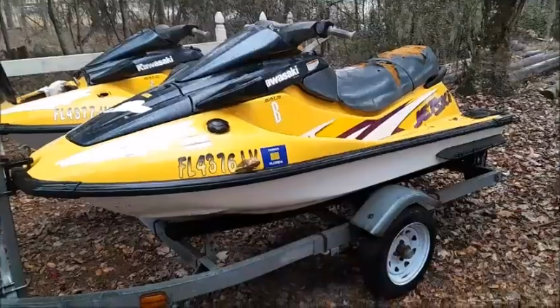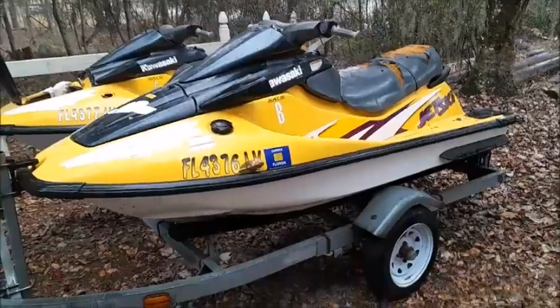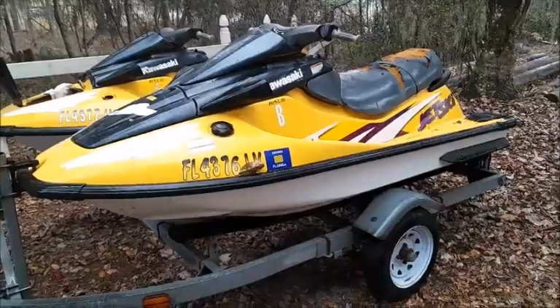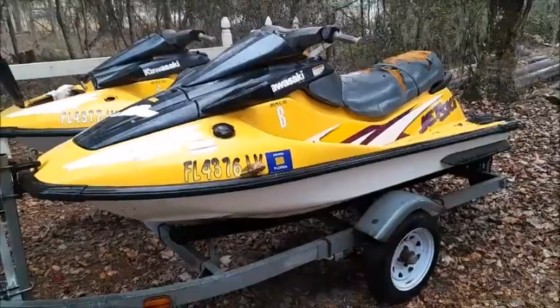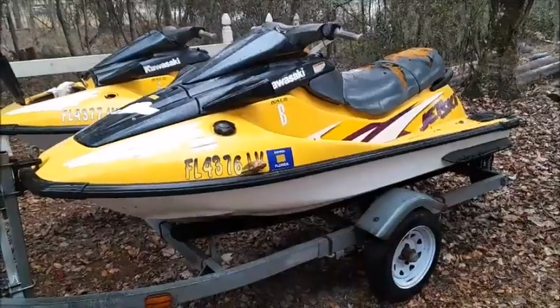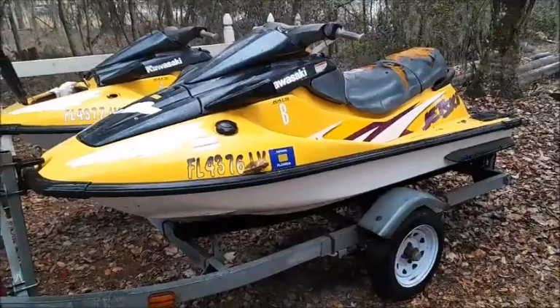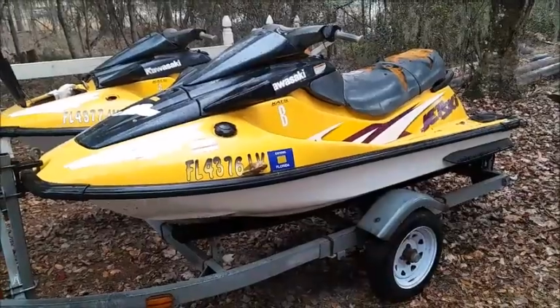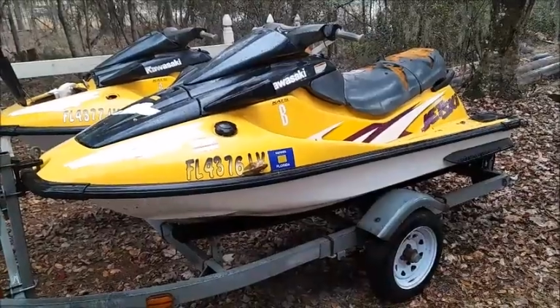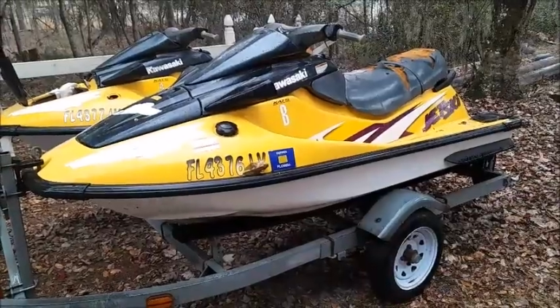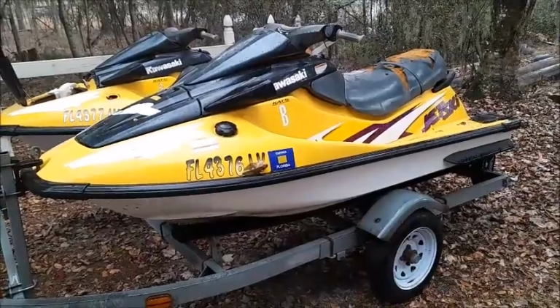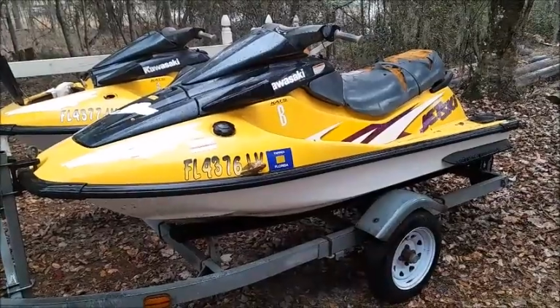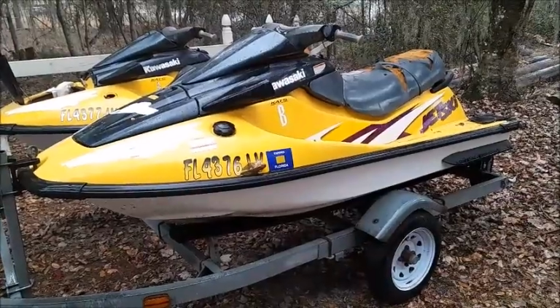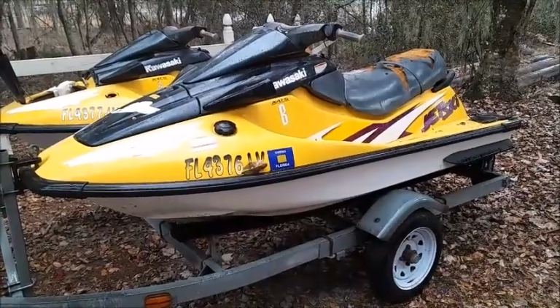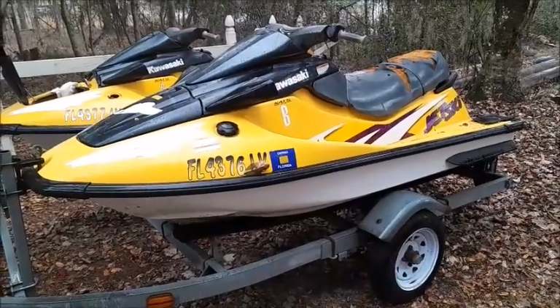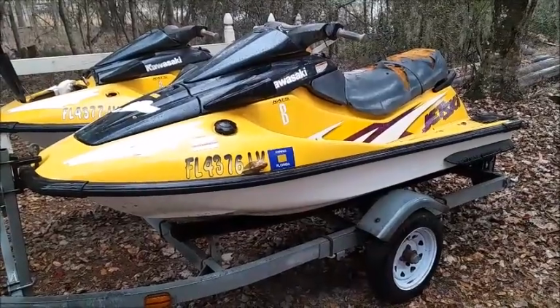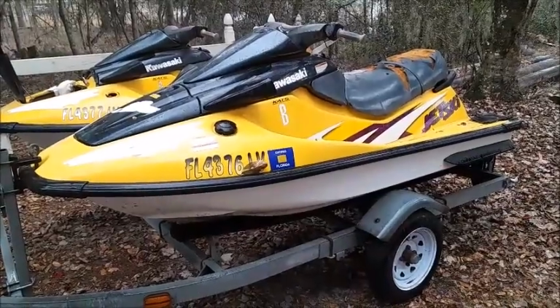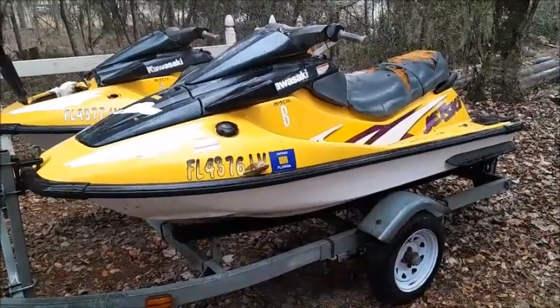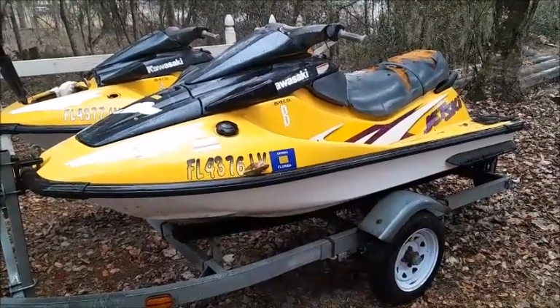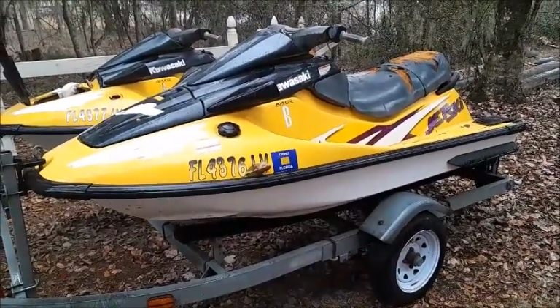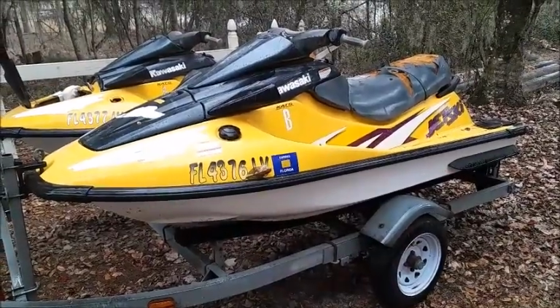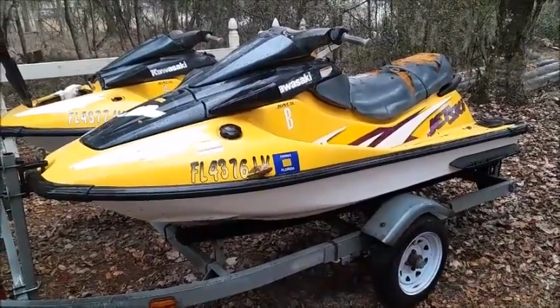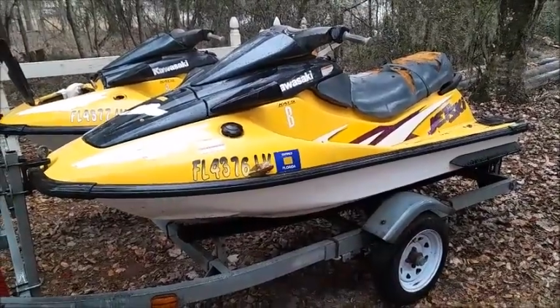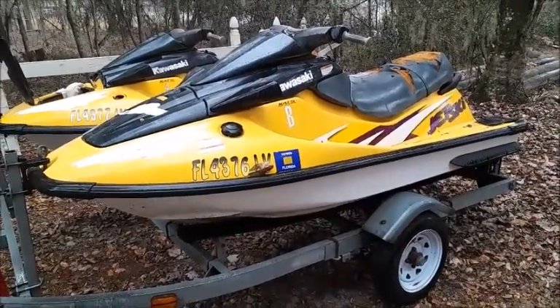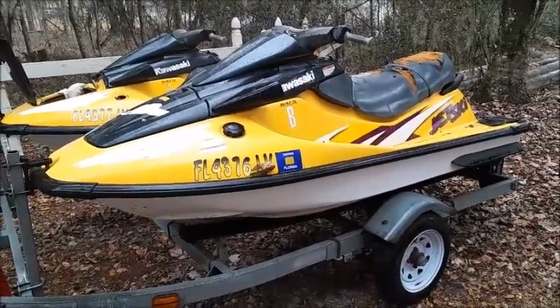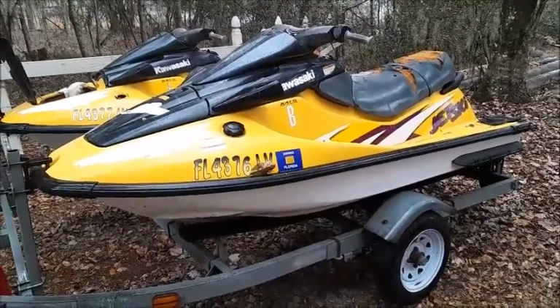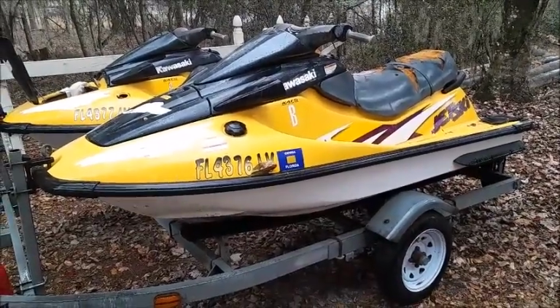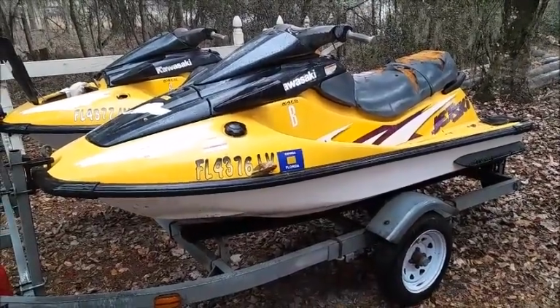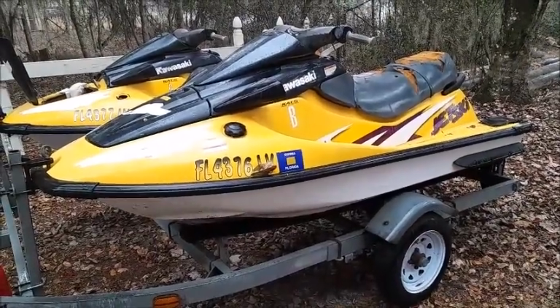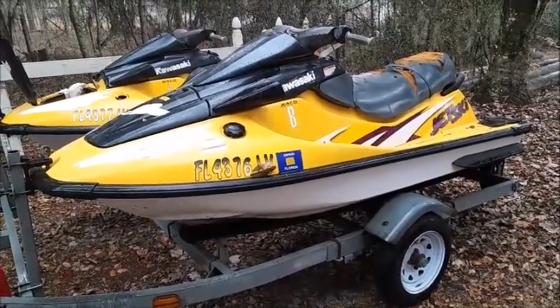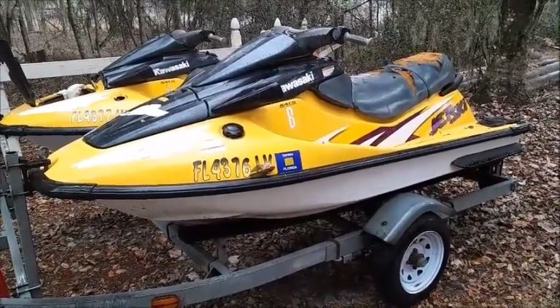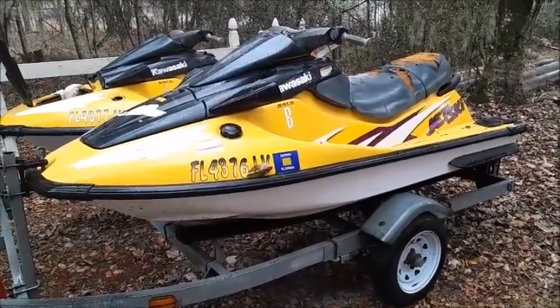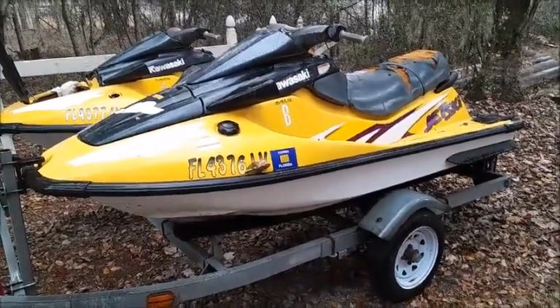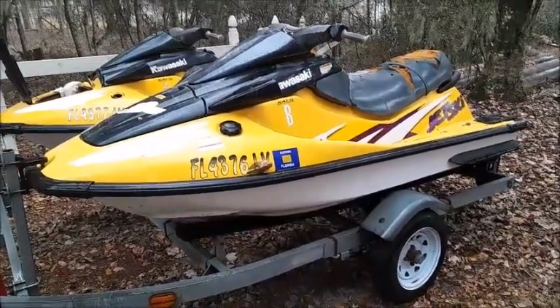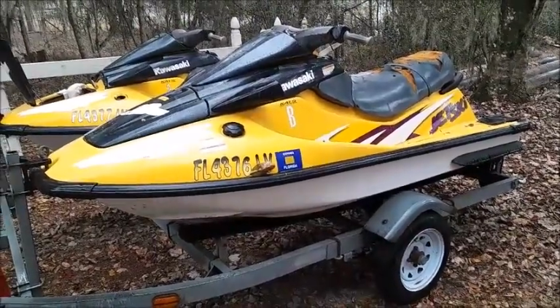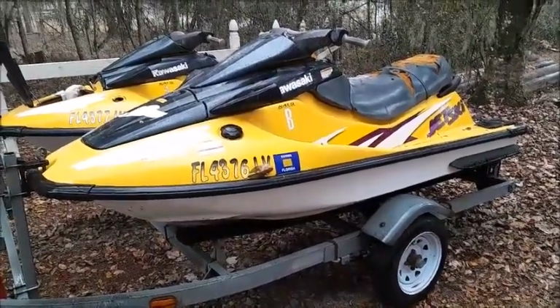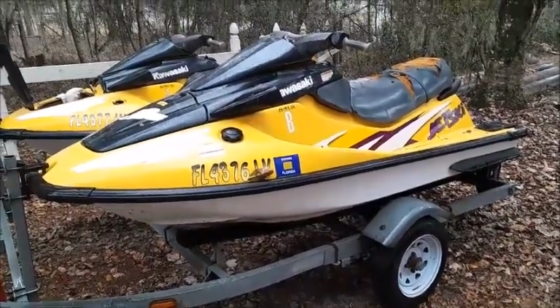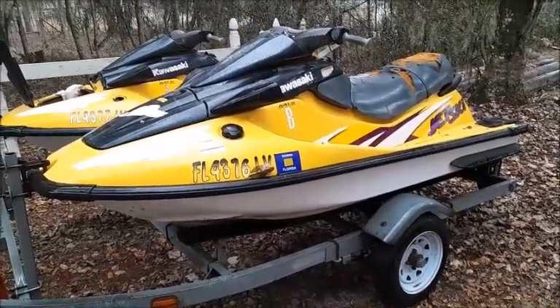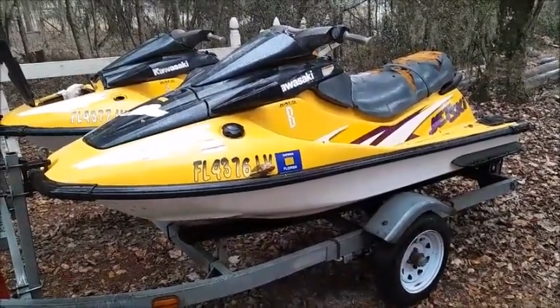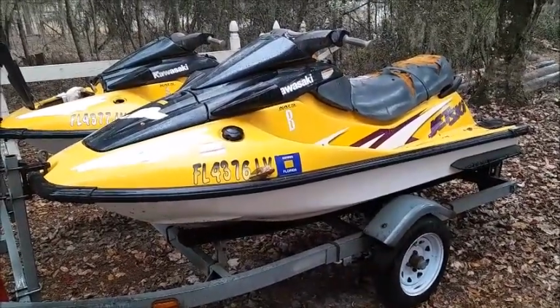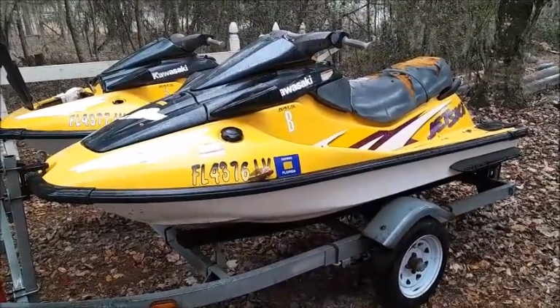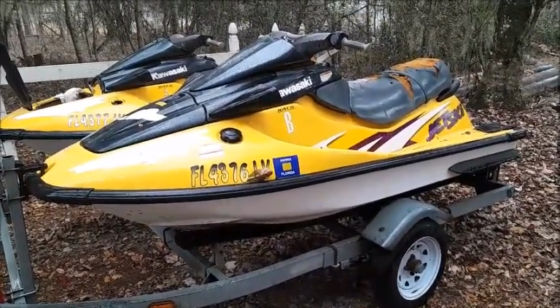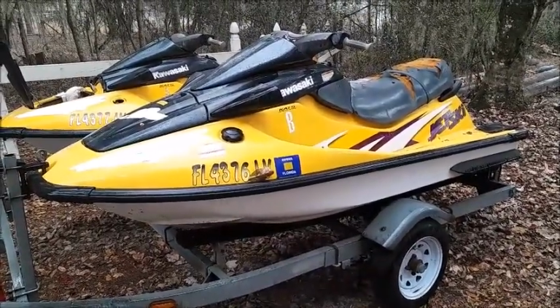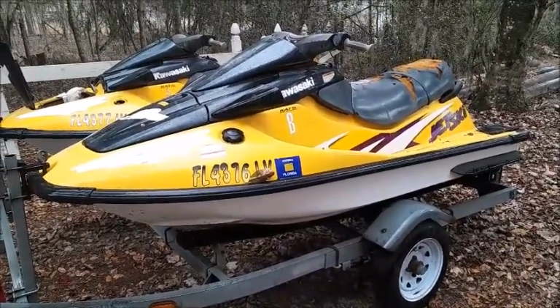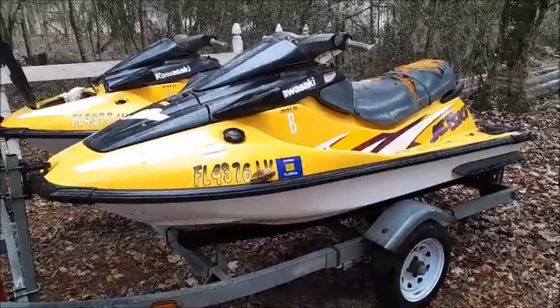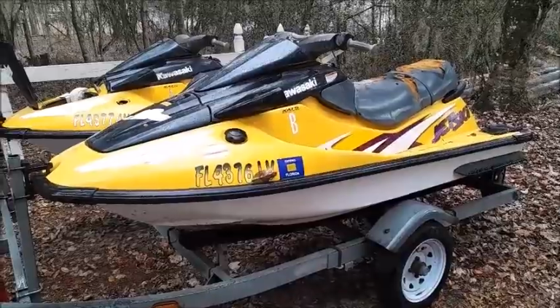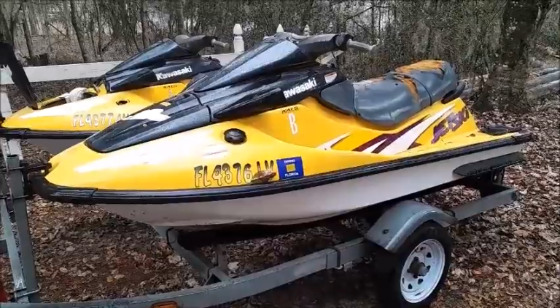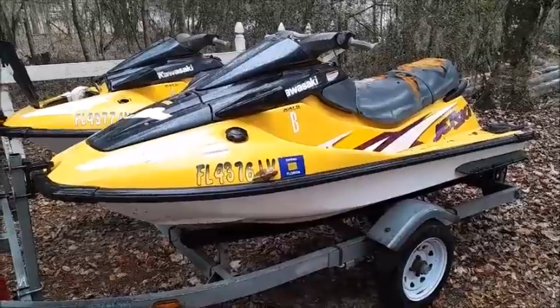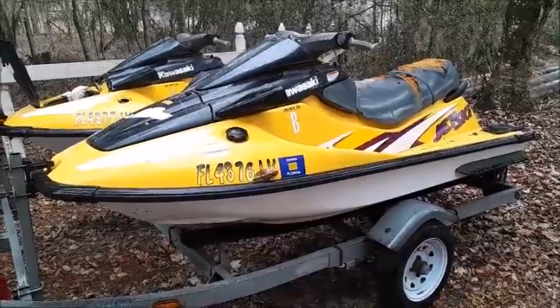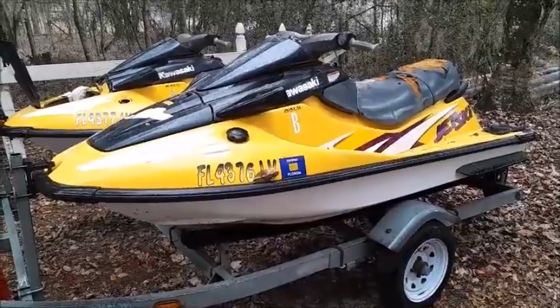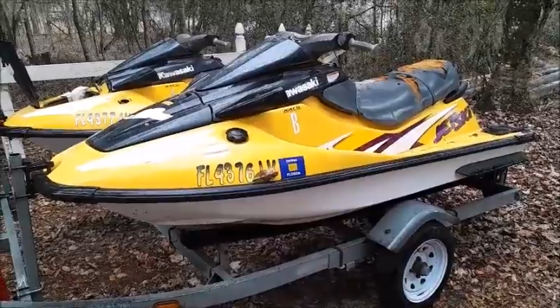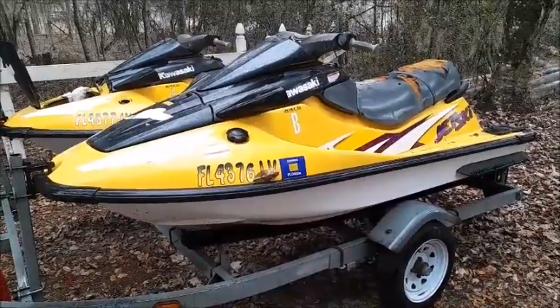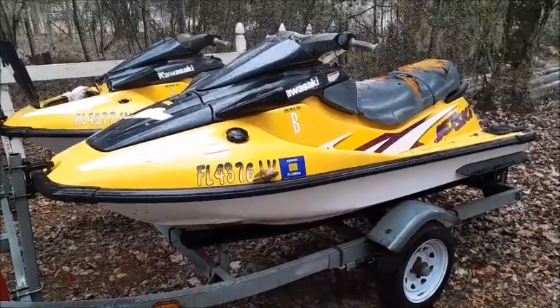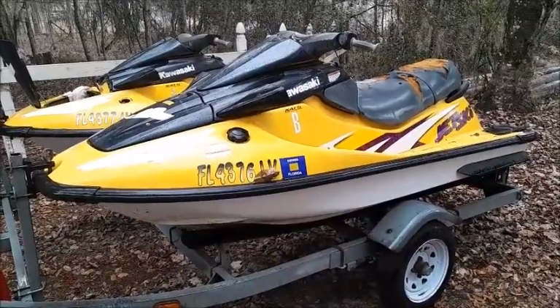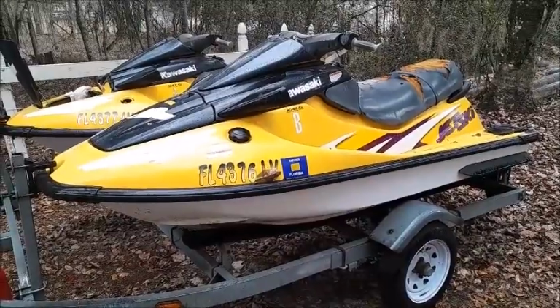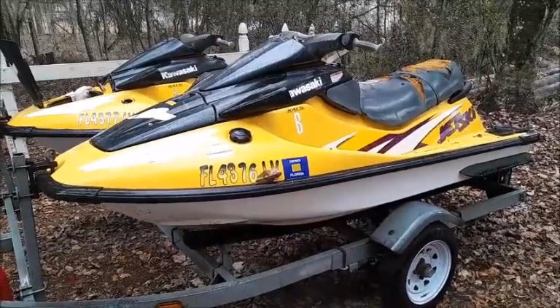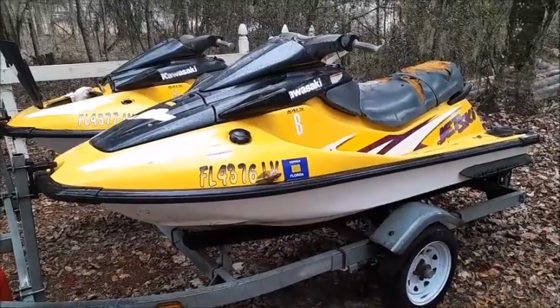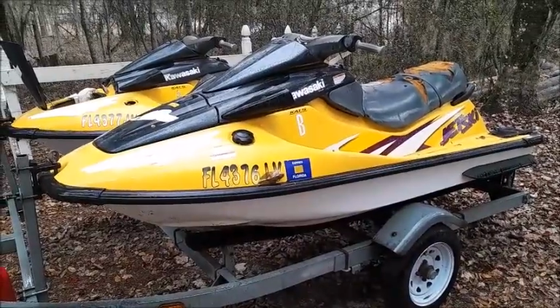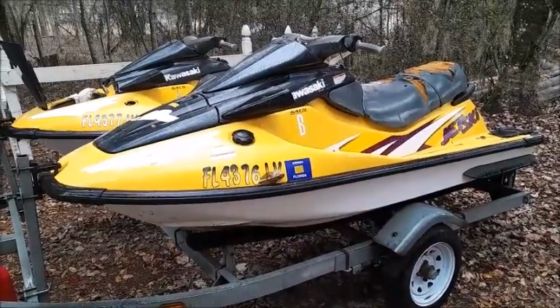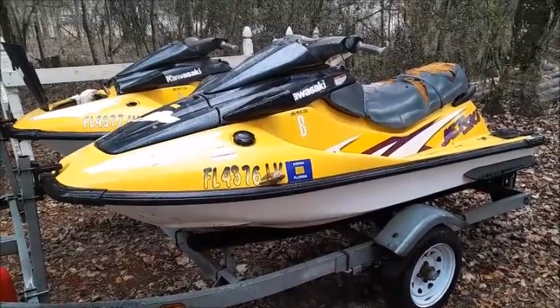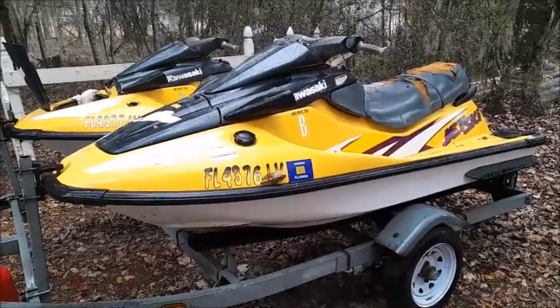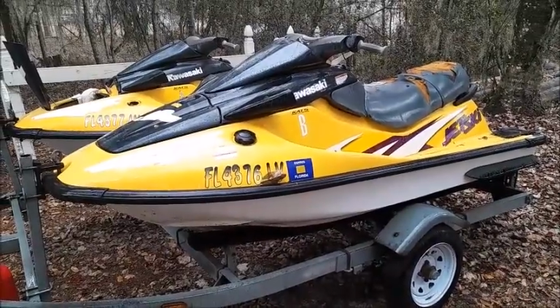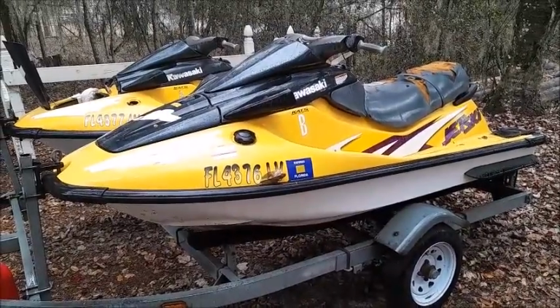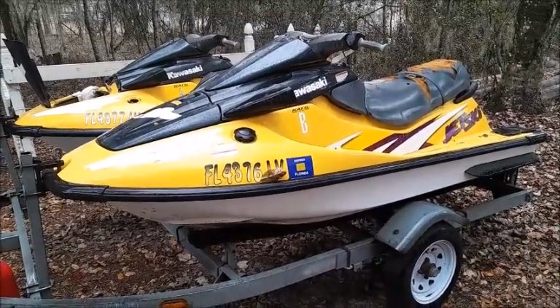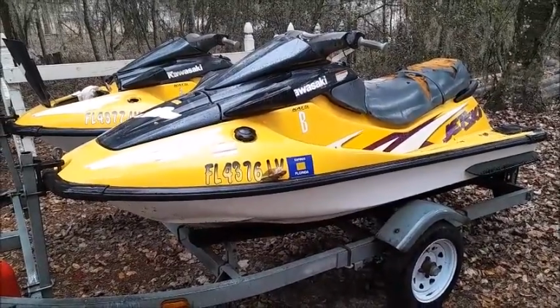Today we're working on our 1998 Kawasaki ZXI 1100. We're rebuilding the carburetors. We're going to take them off and show you exactly how to do this.